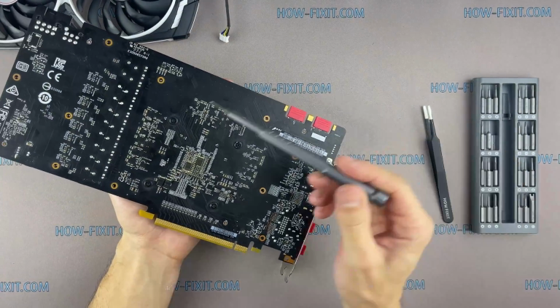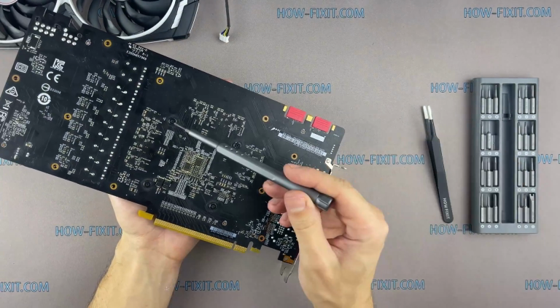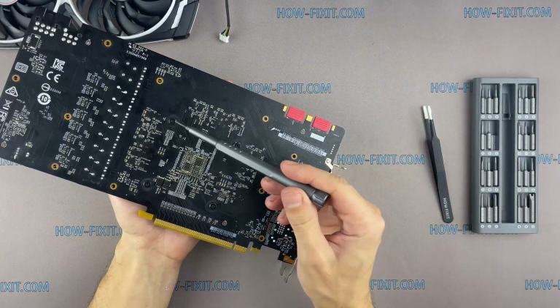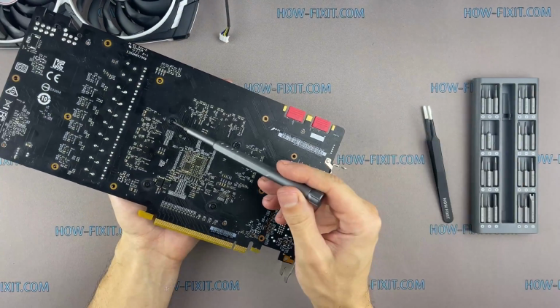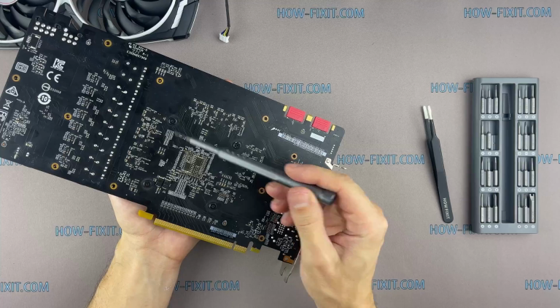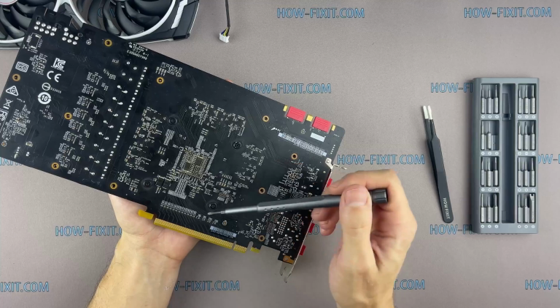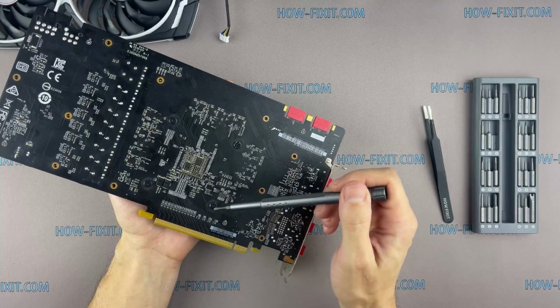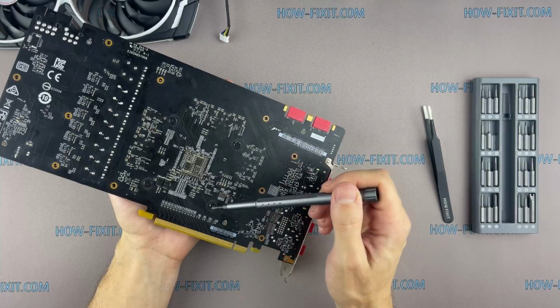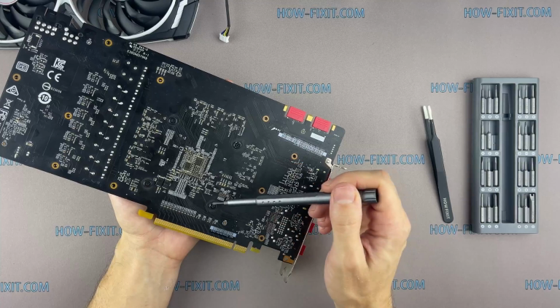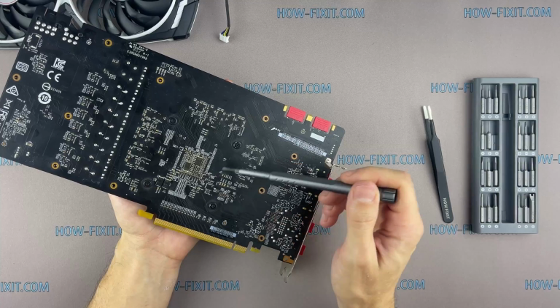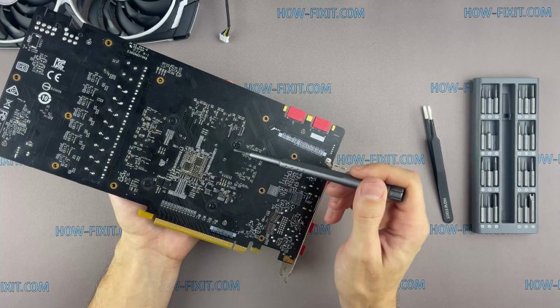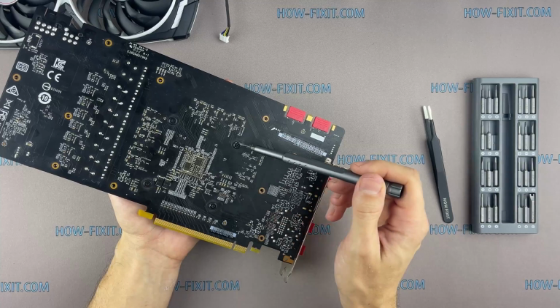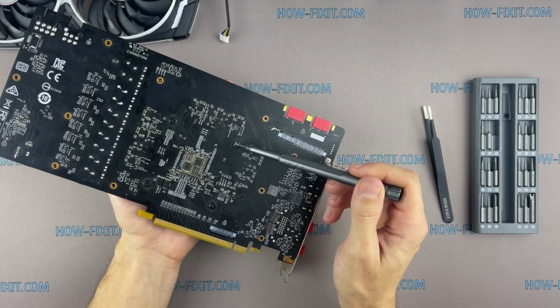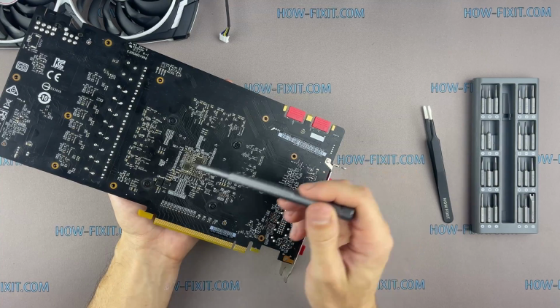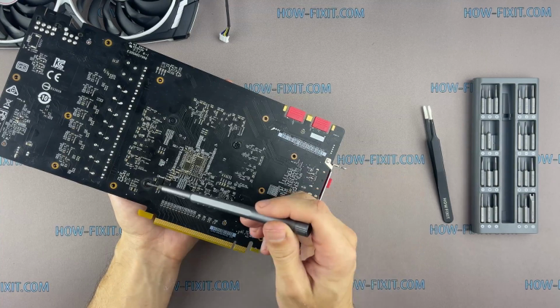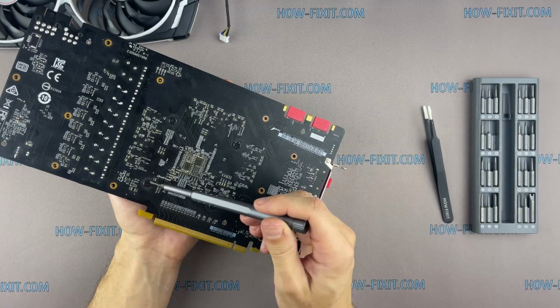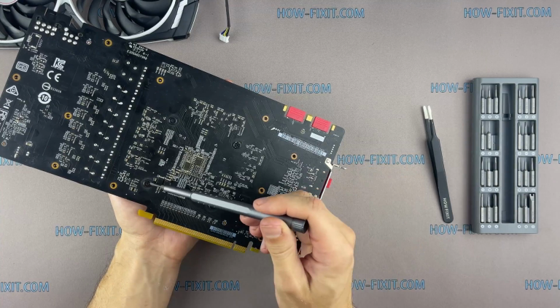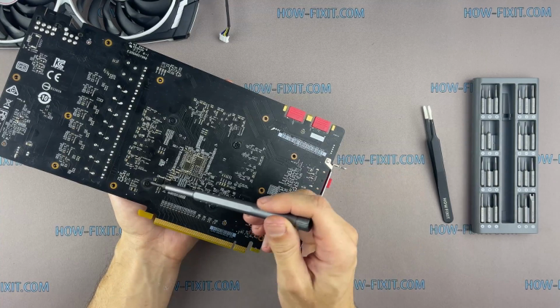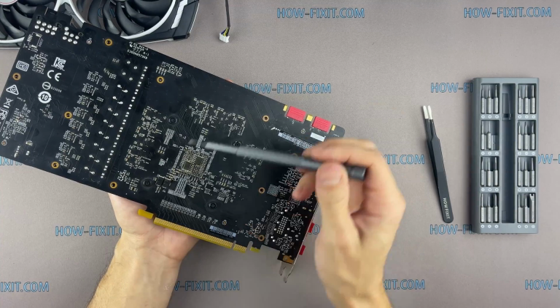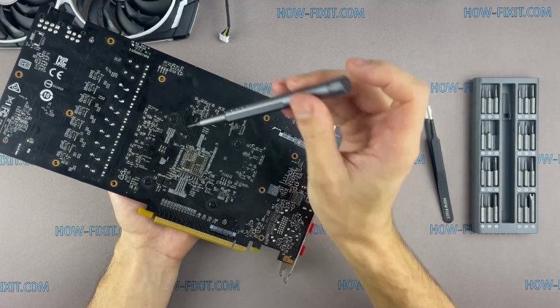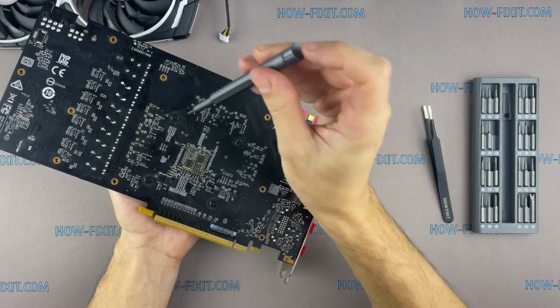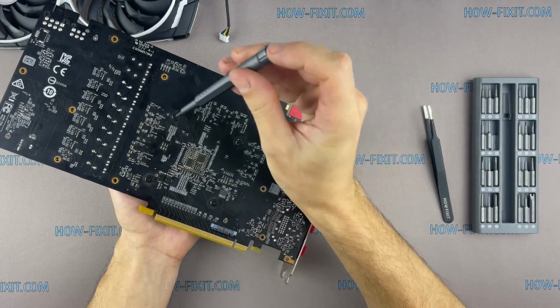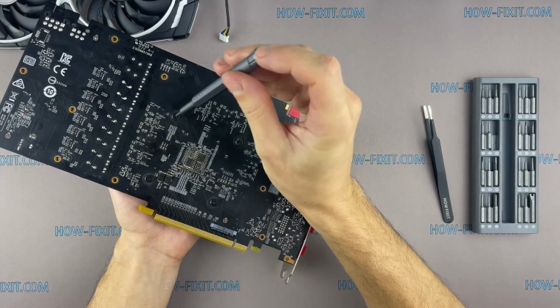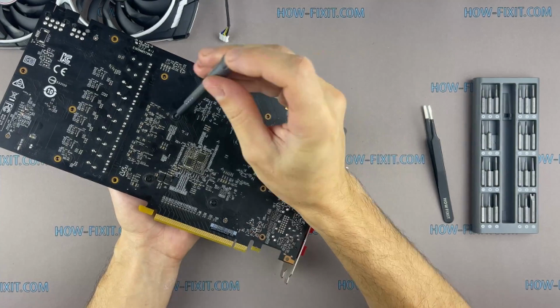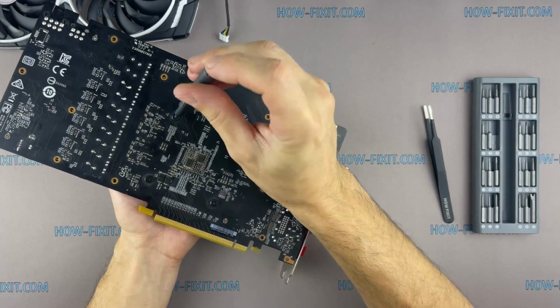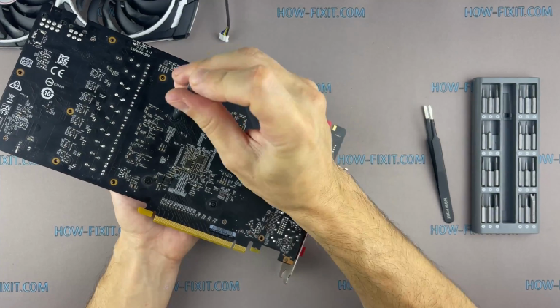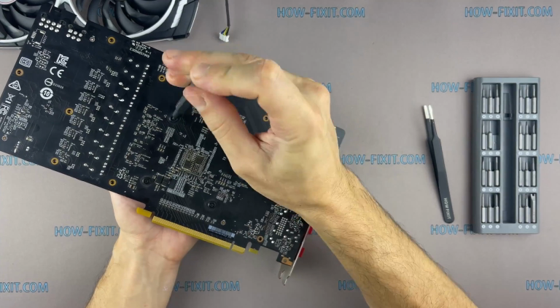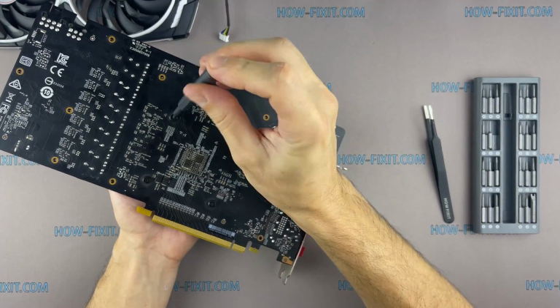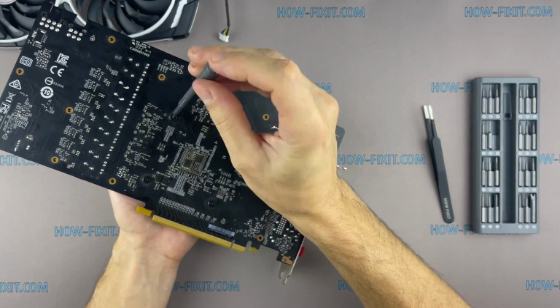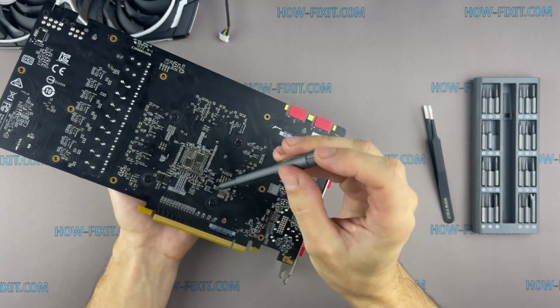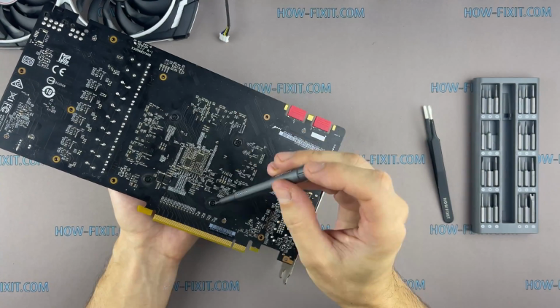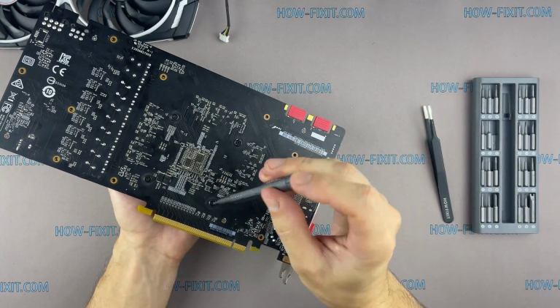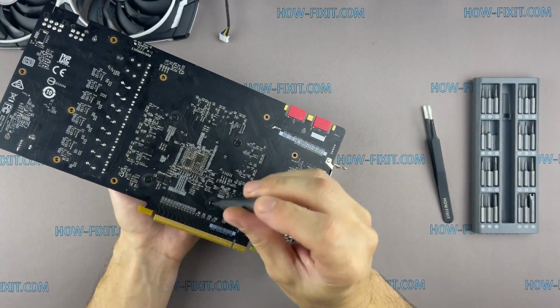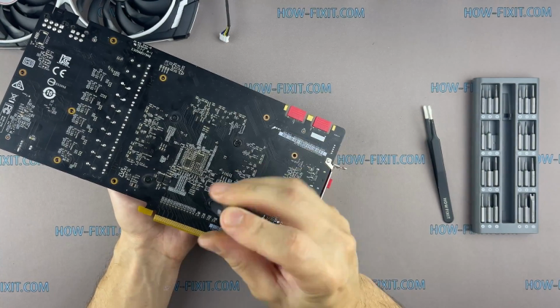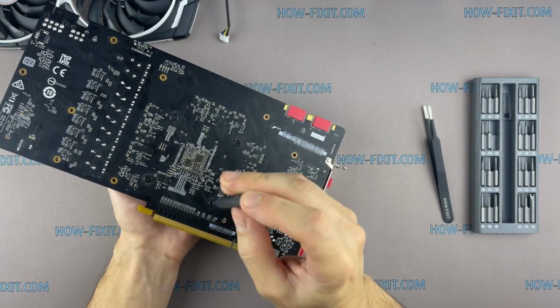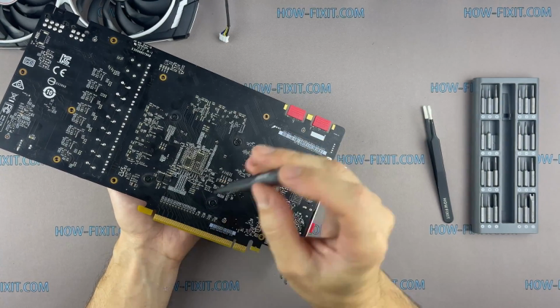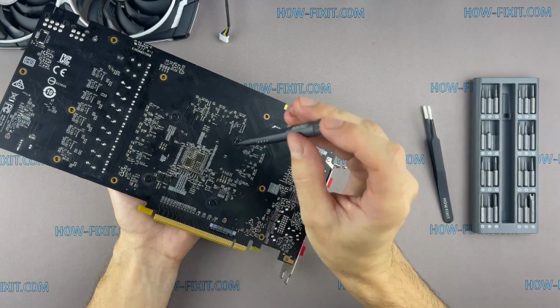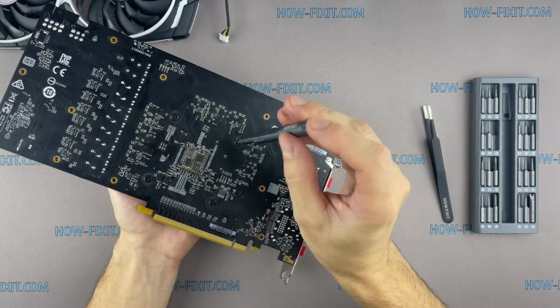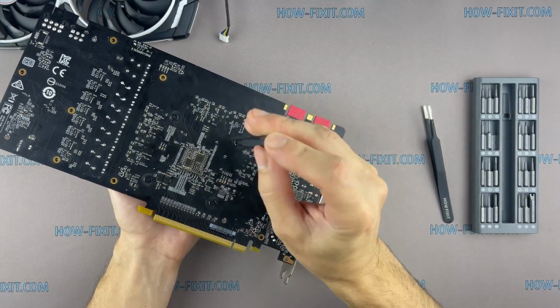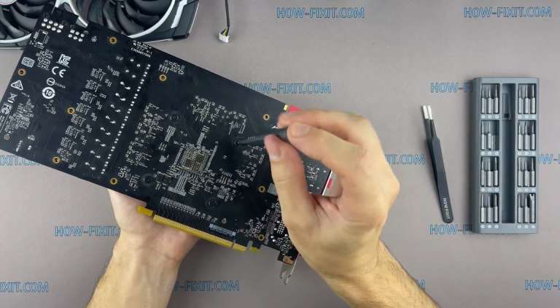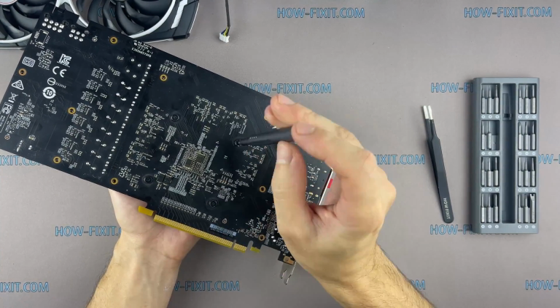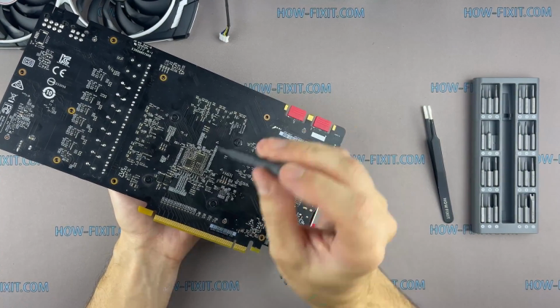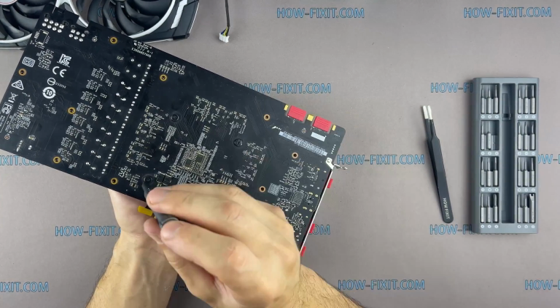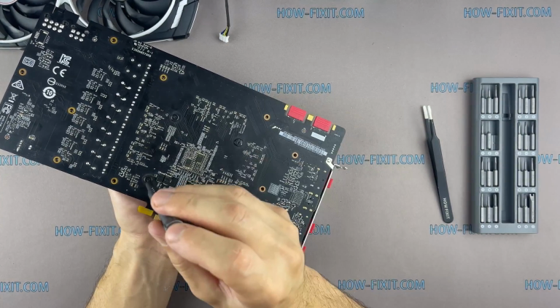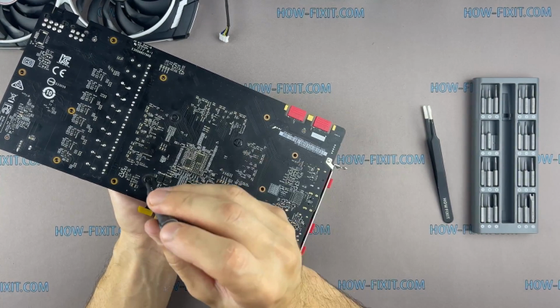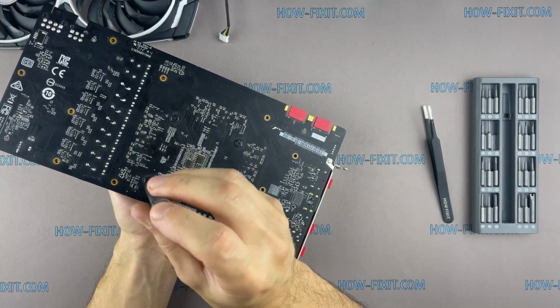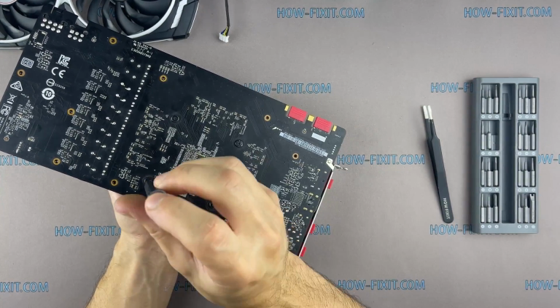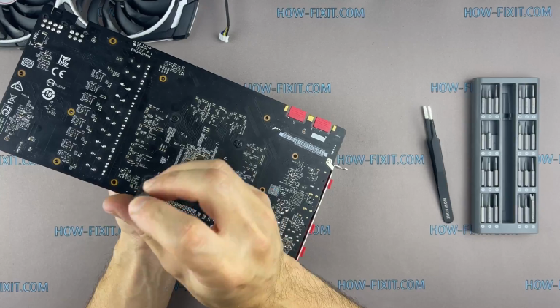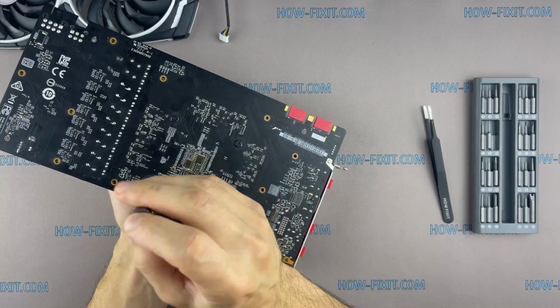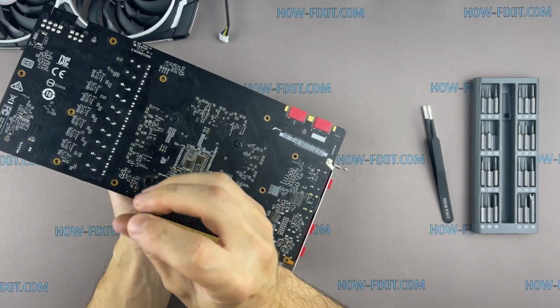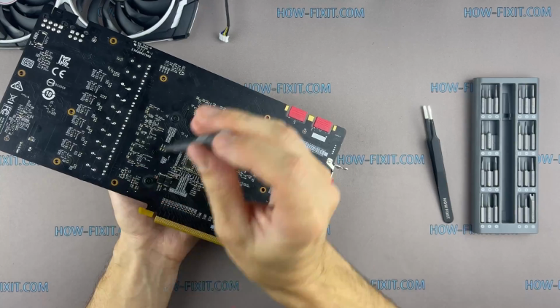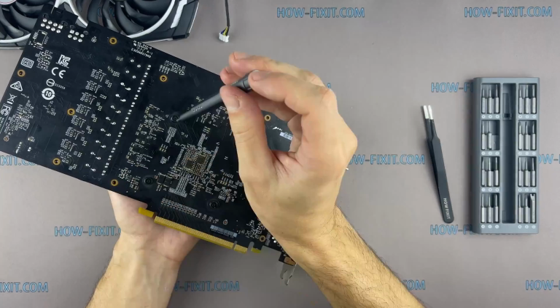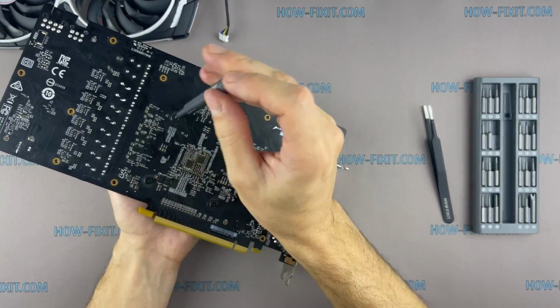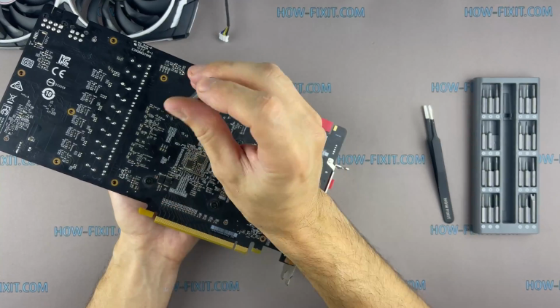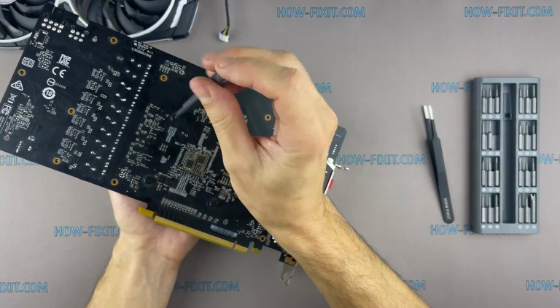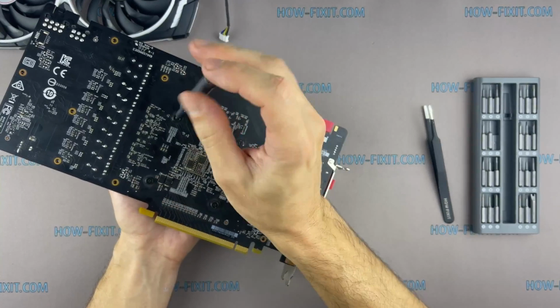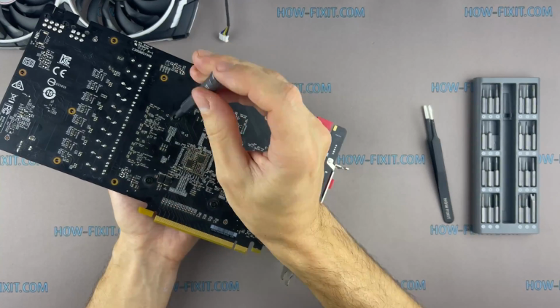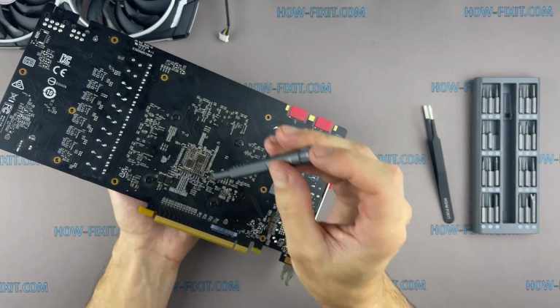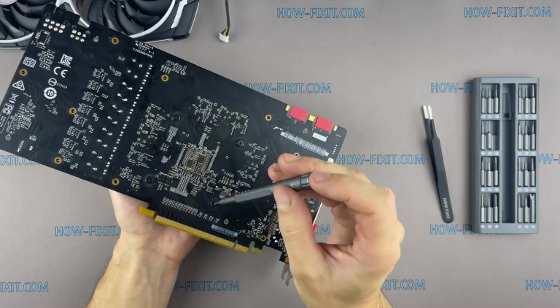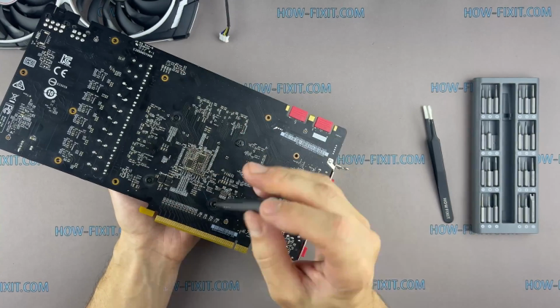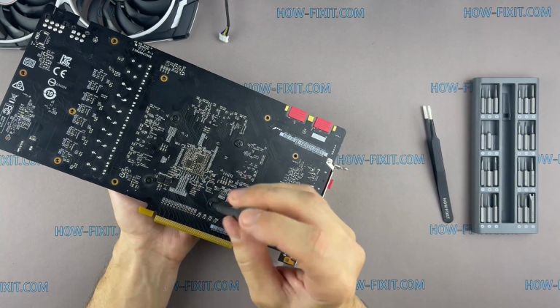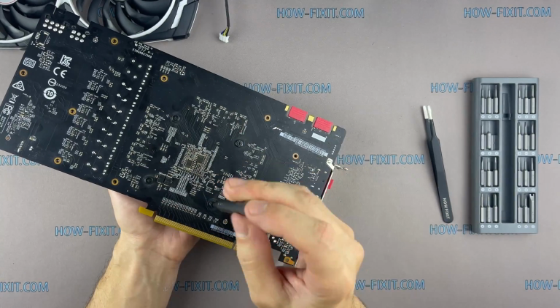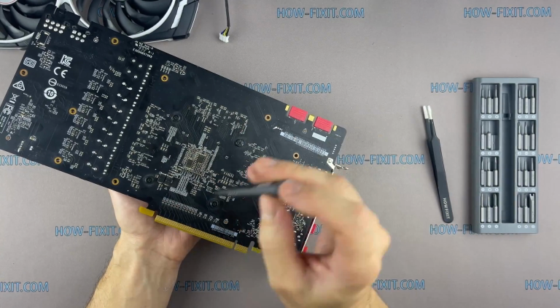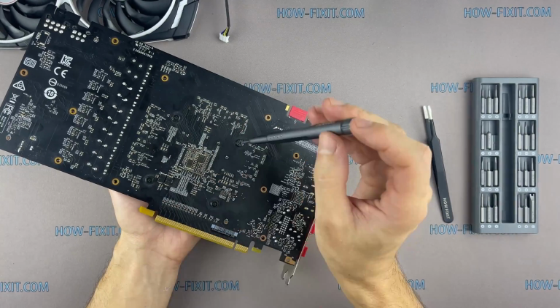Pay attention to how I remove the screws. It is necessary to remove the screws evenly on each side, a few turns on each screw.